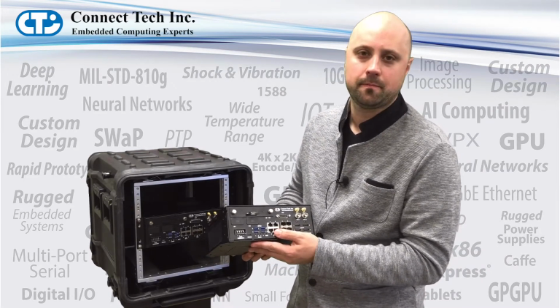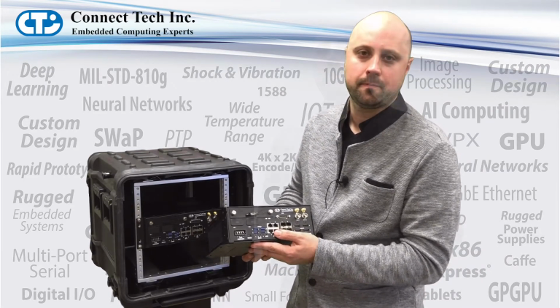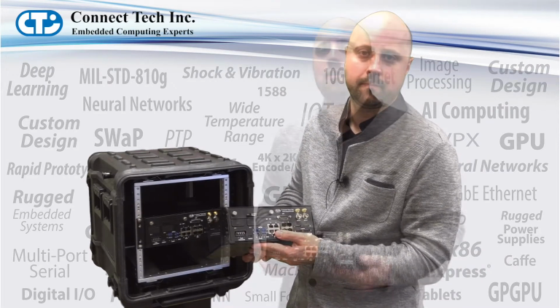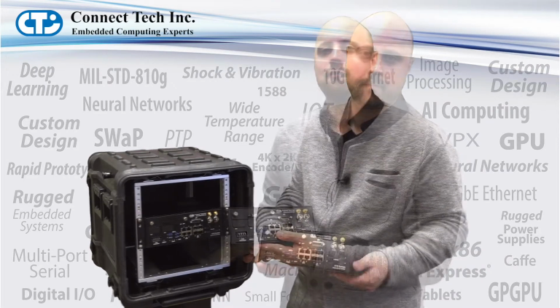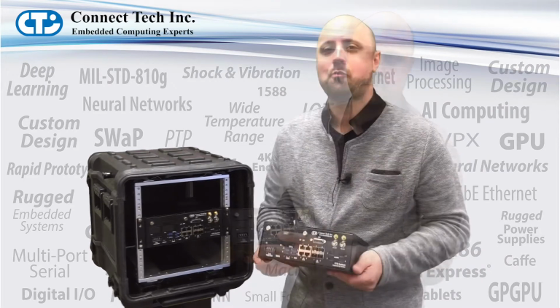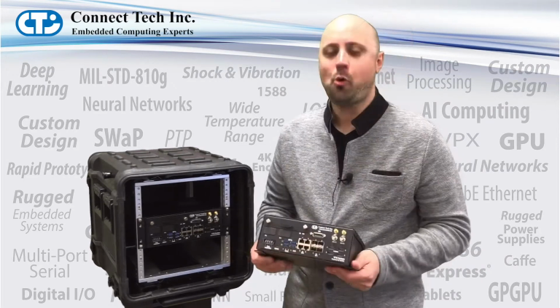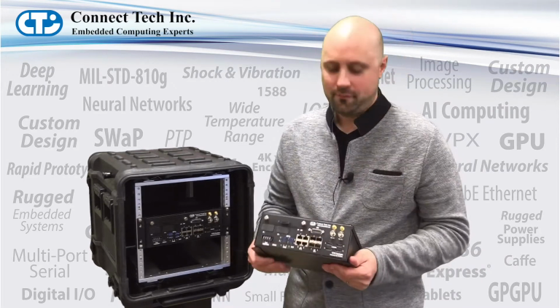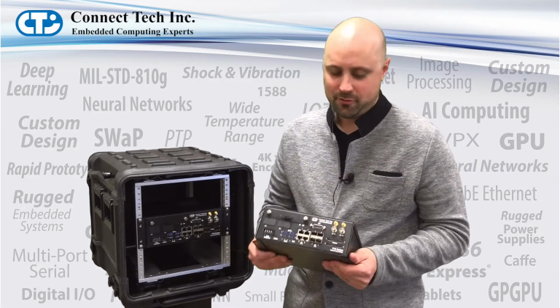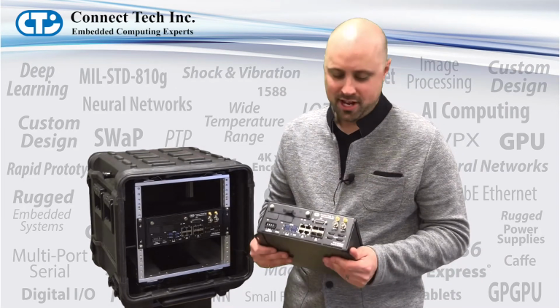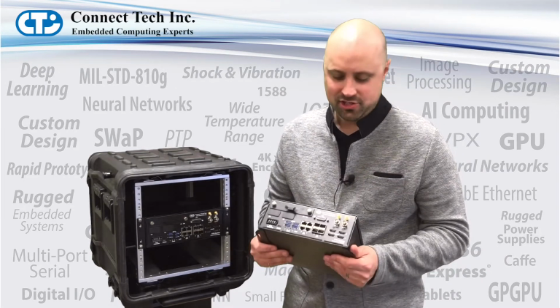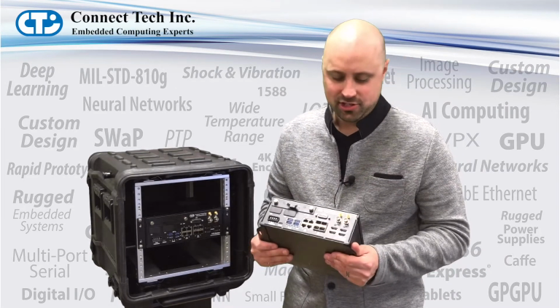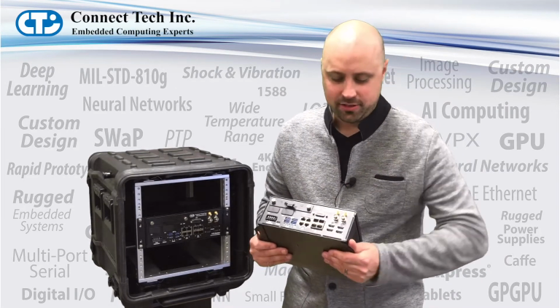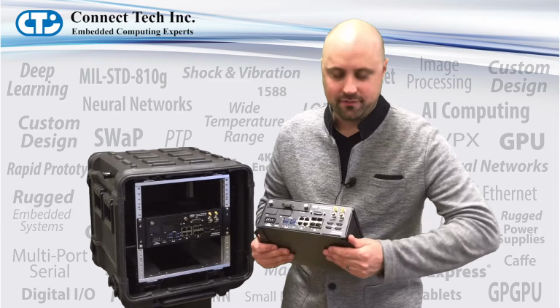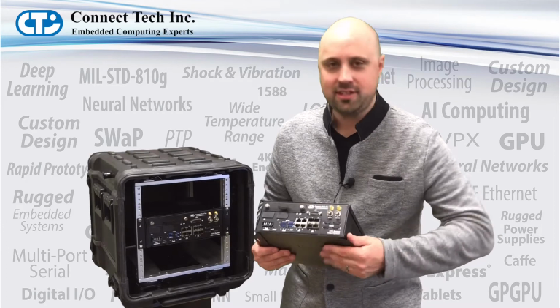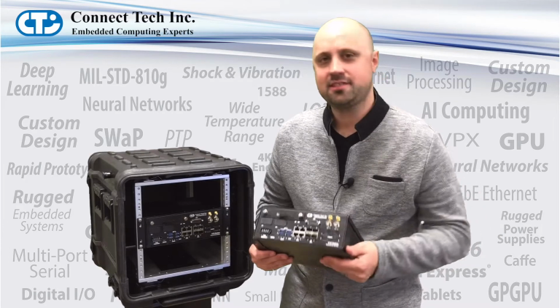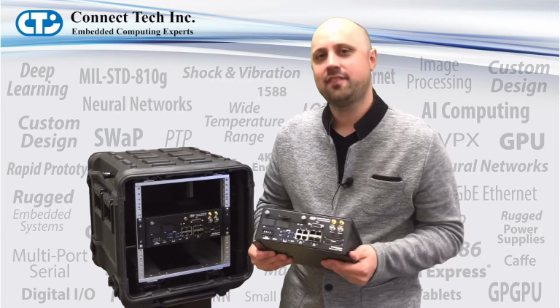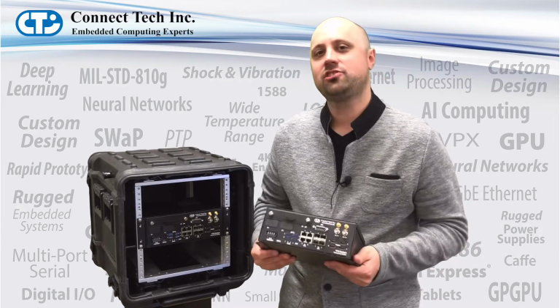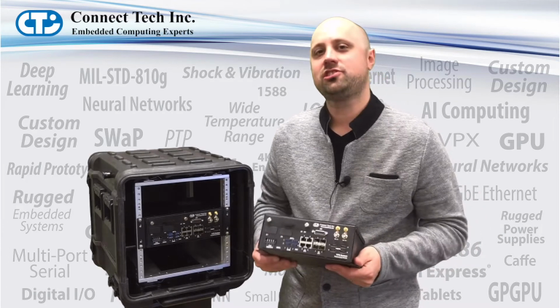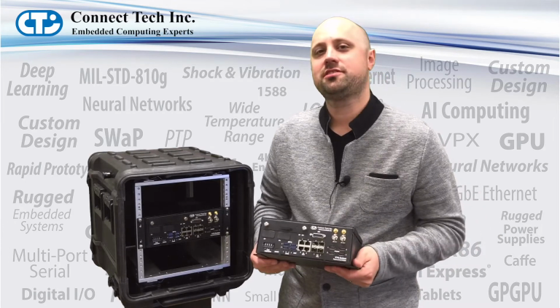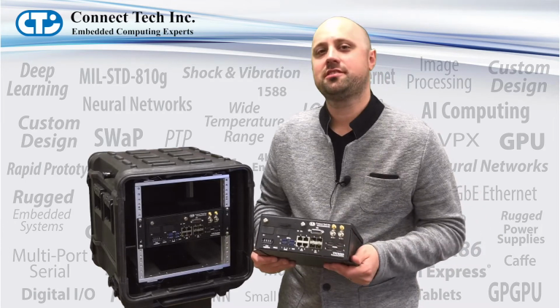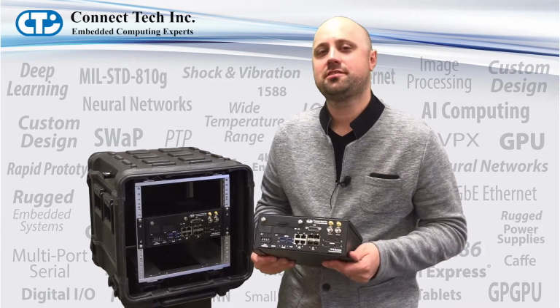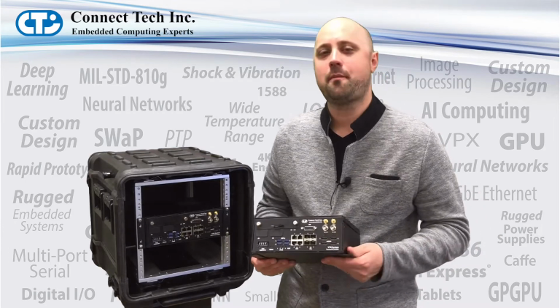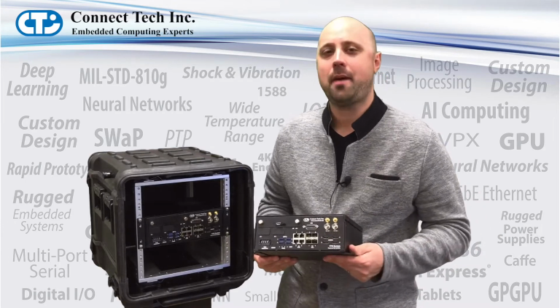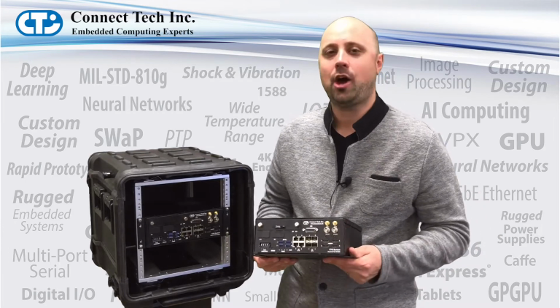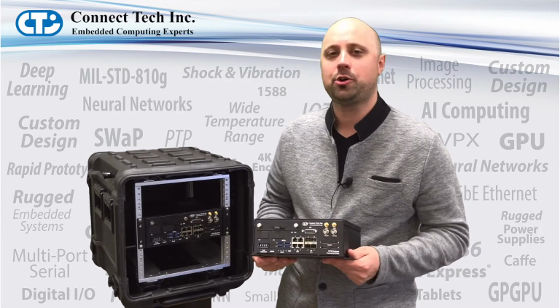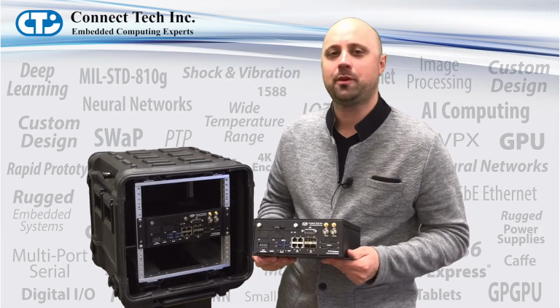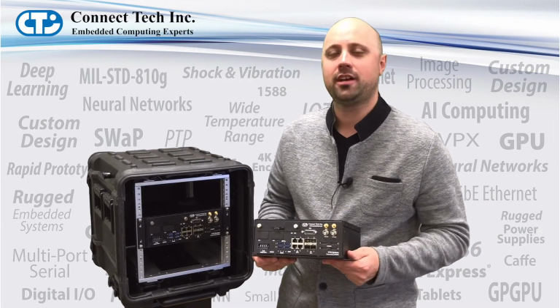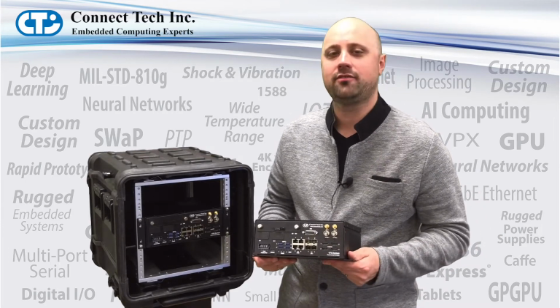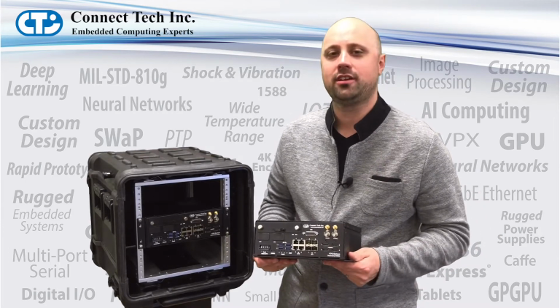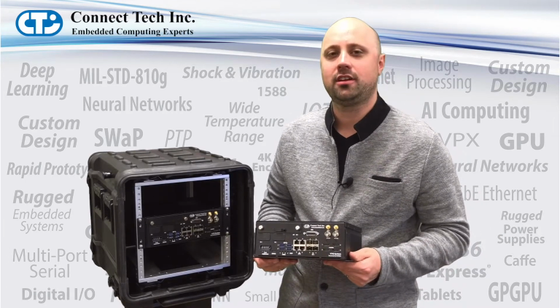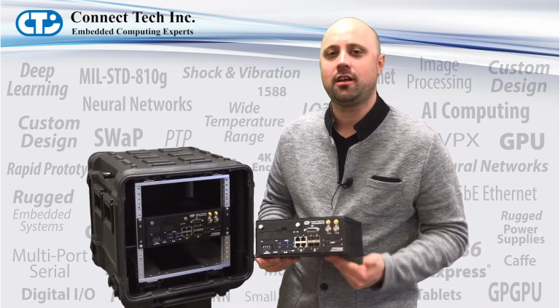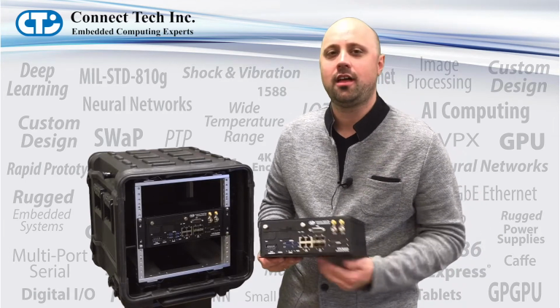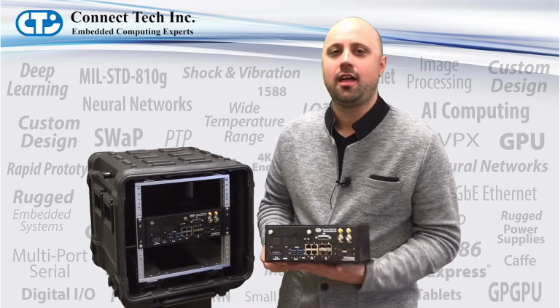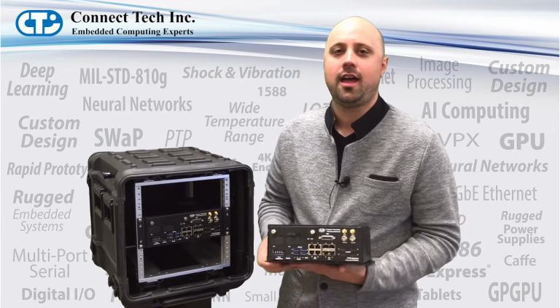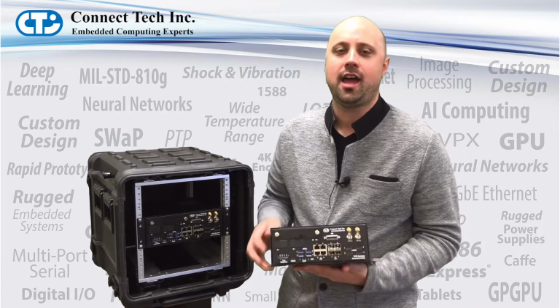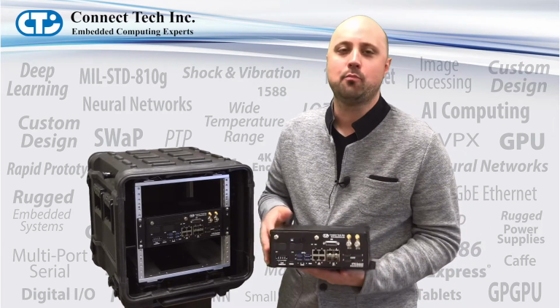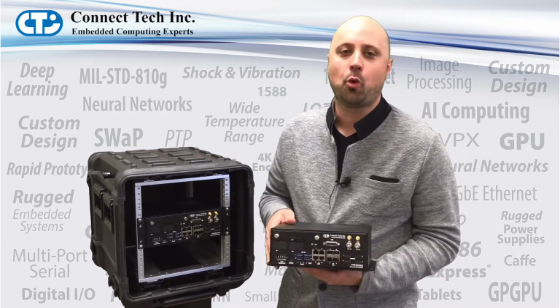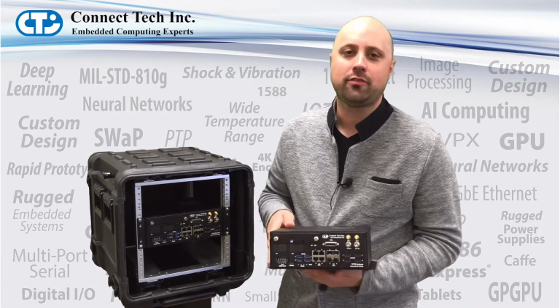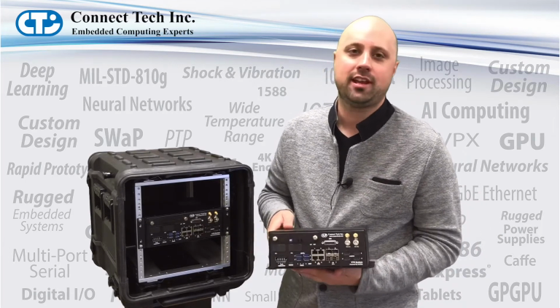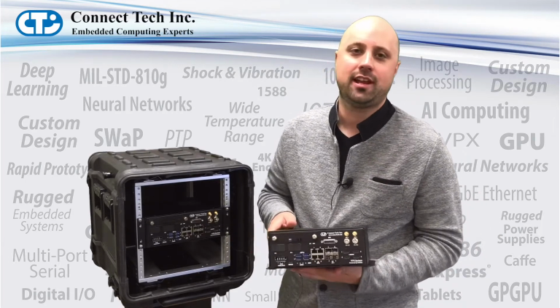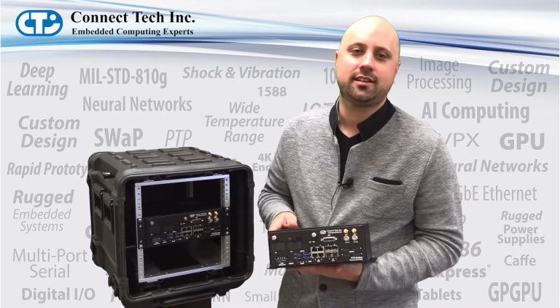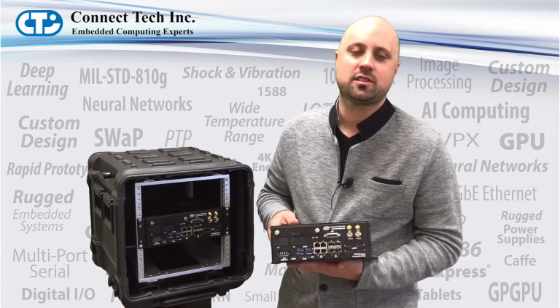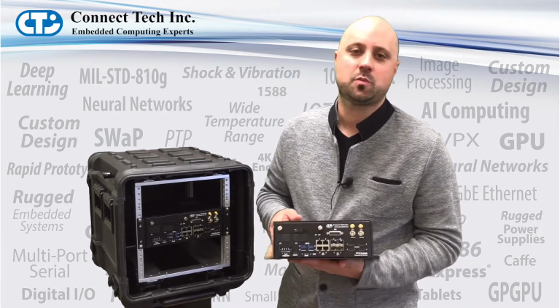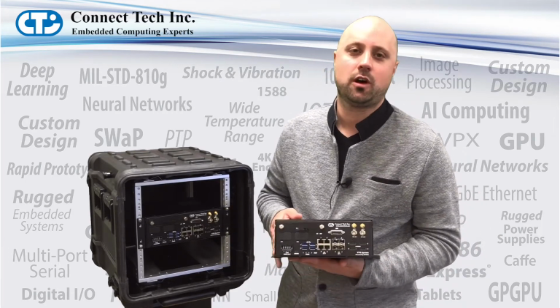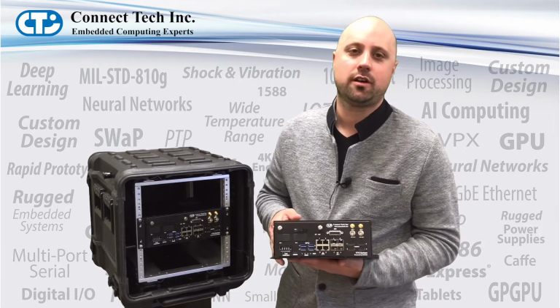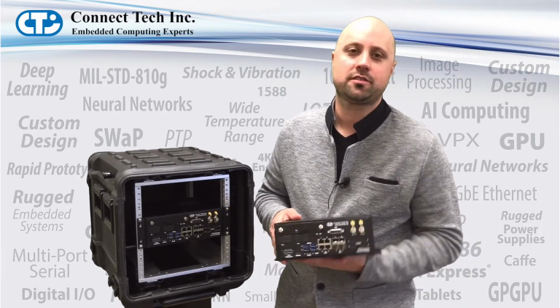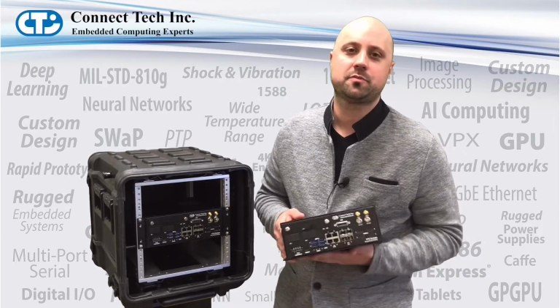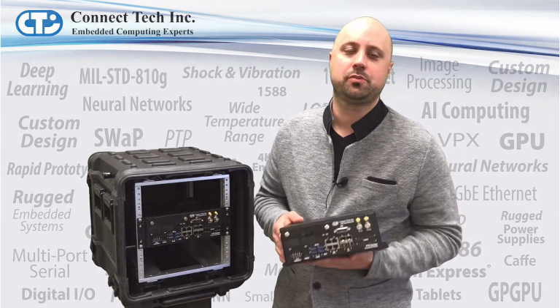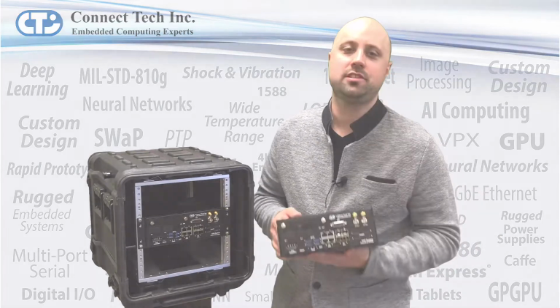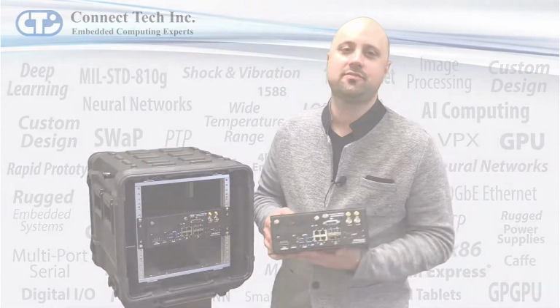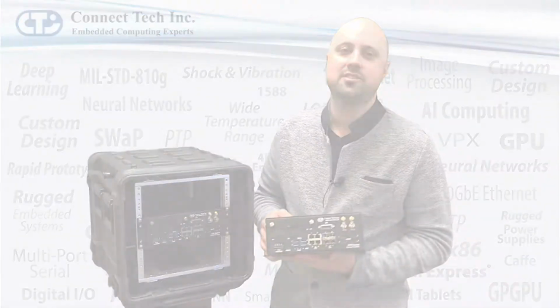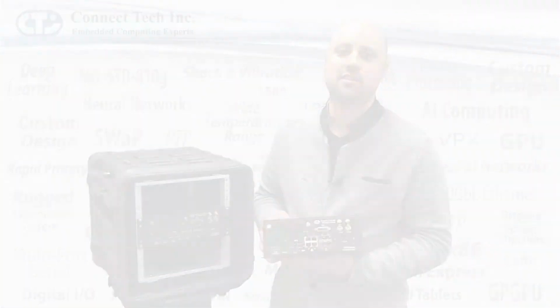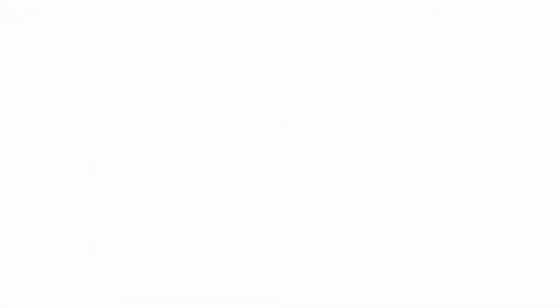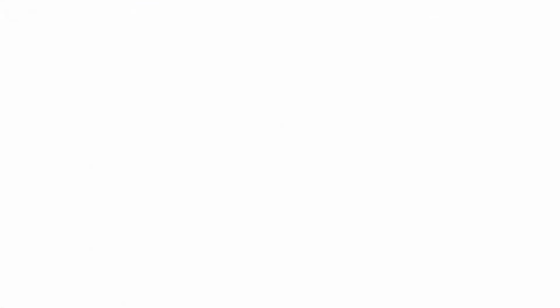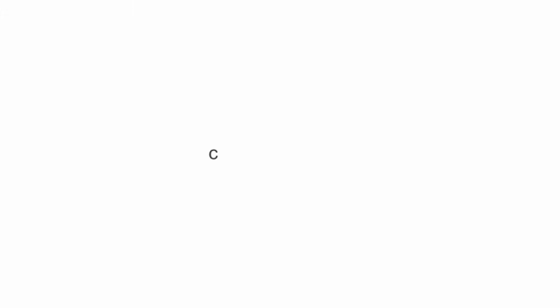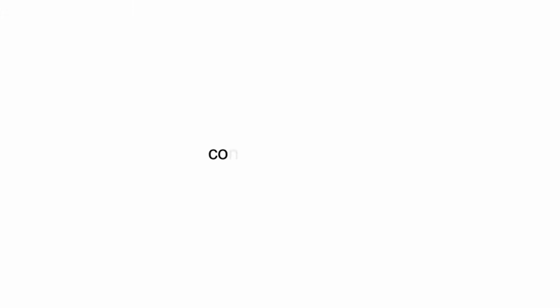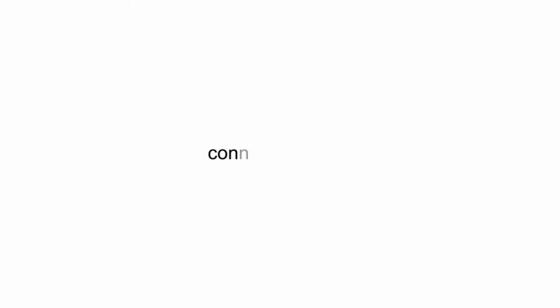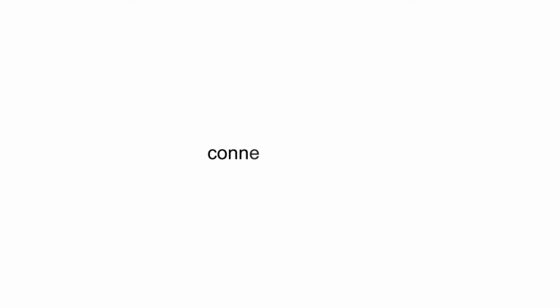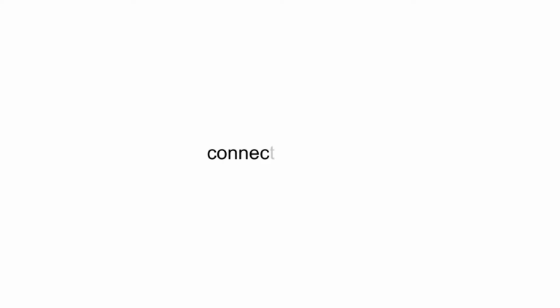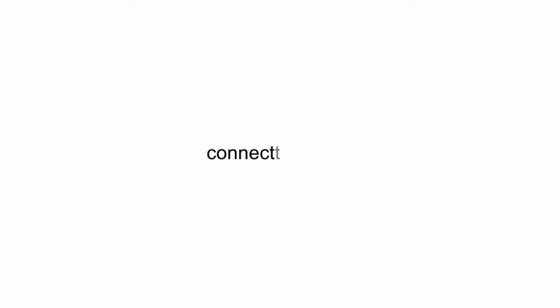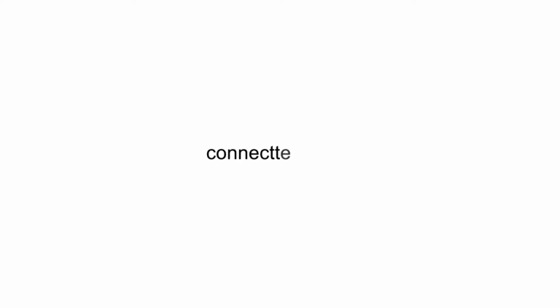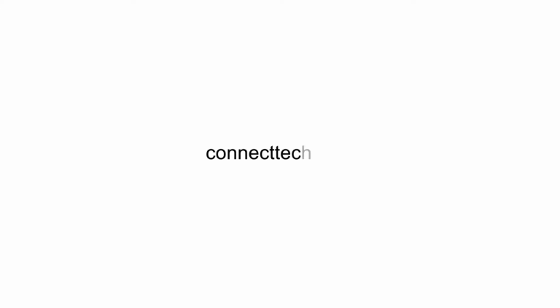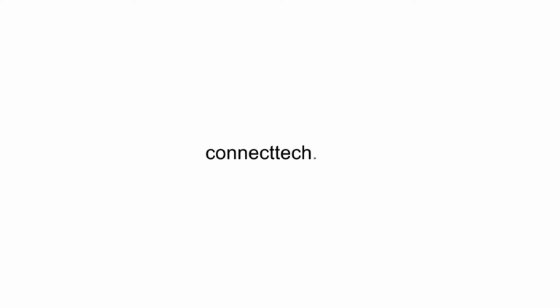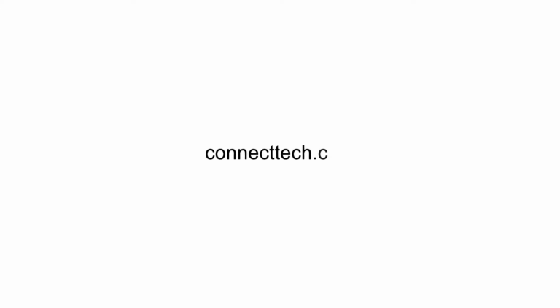For more information on the V7G system powered by NVIDIA and more of Connect Tech's products, please visit connecttech.com.